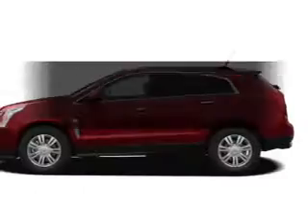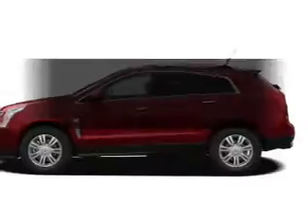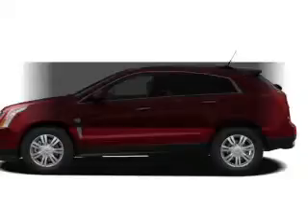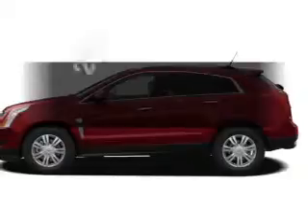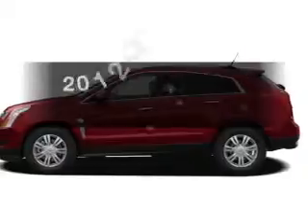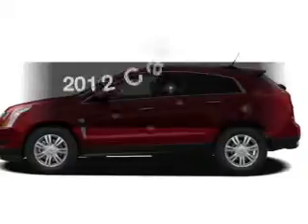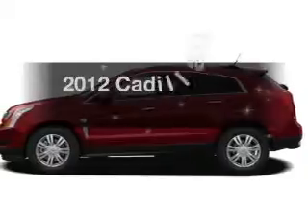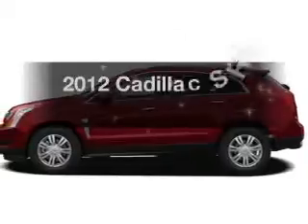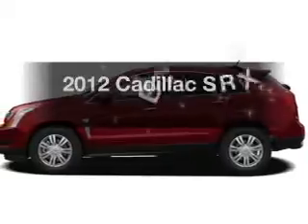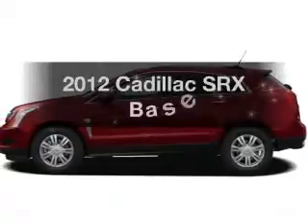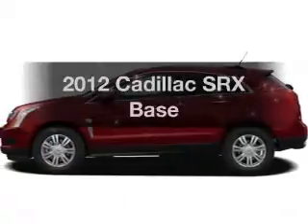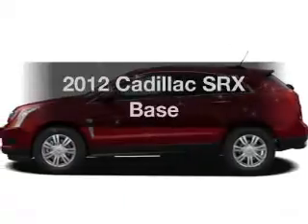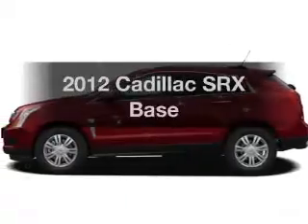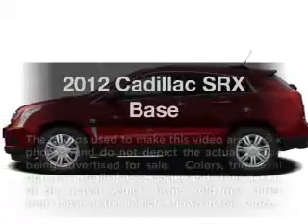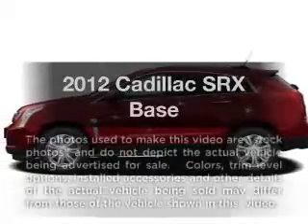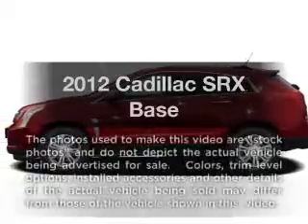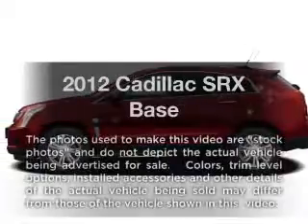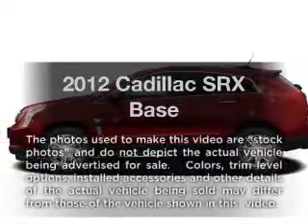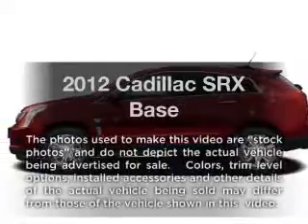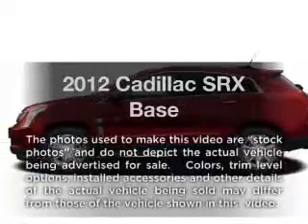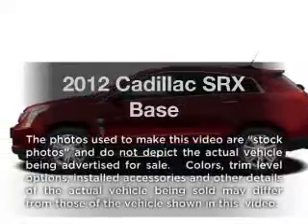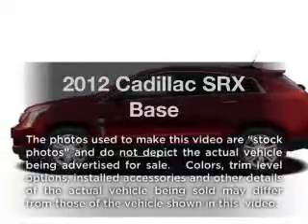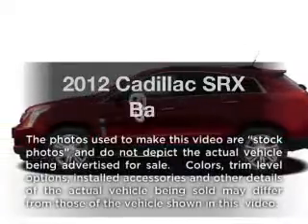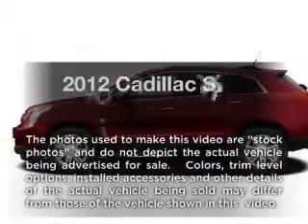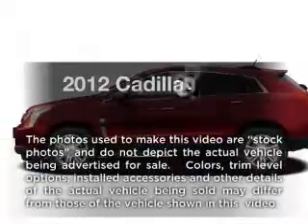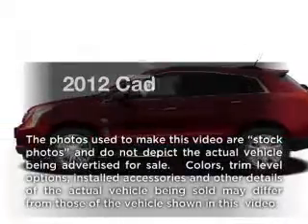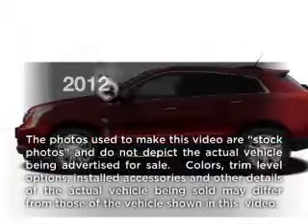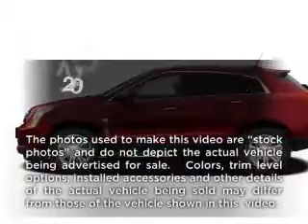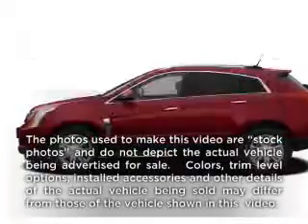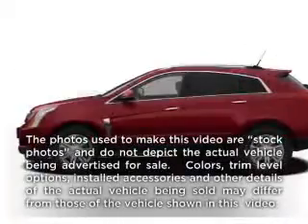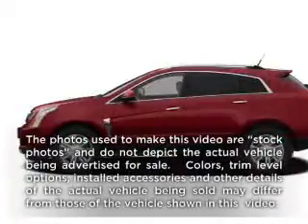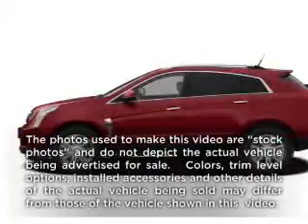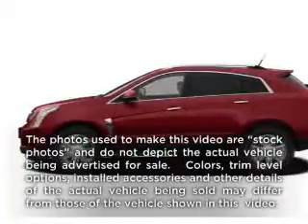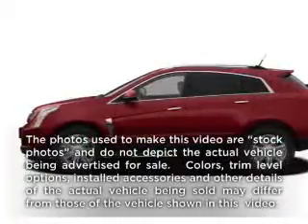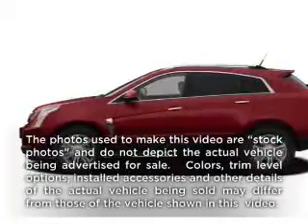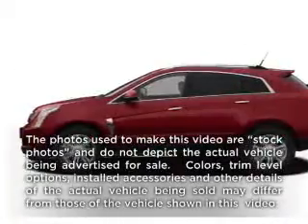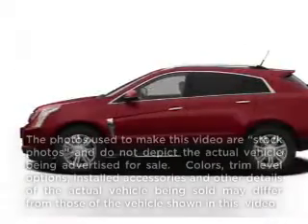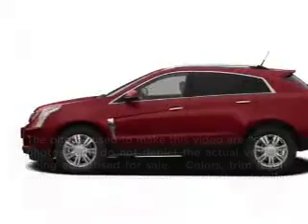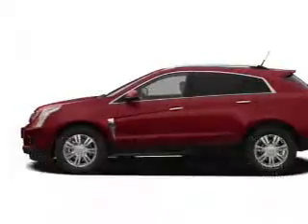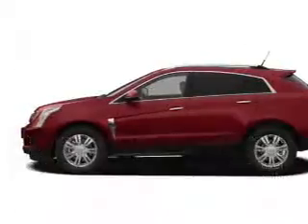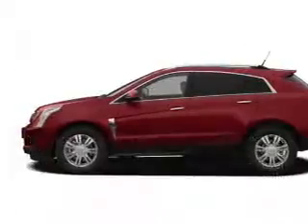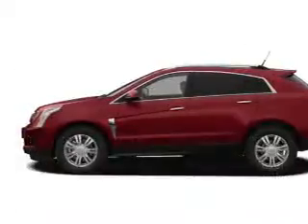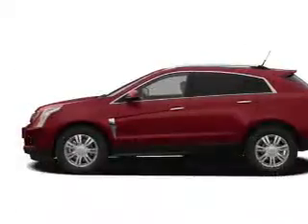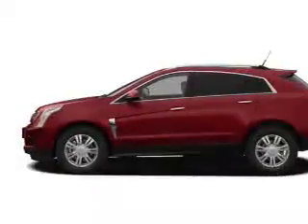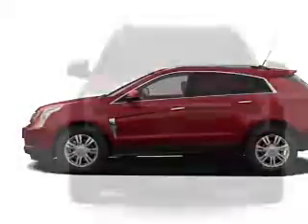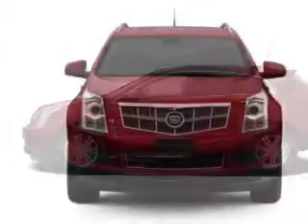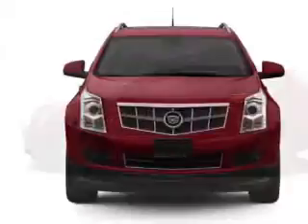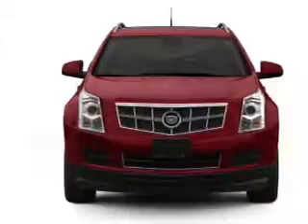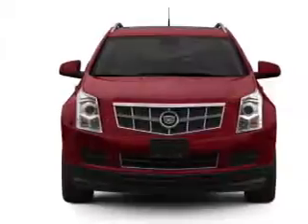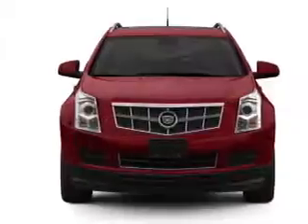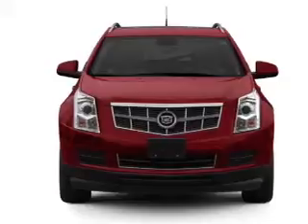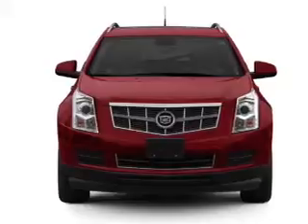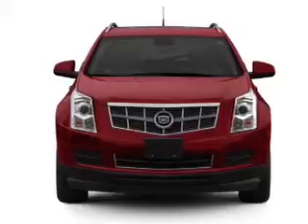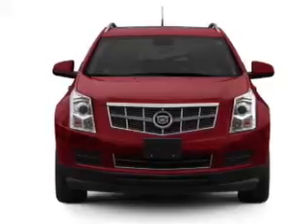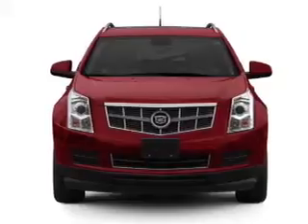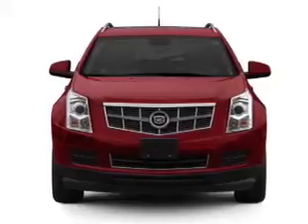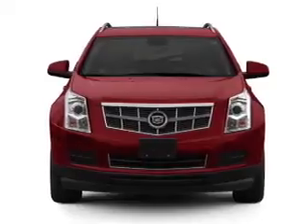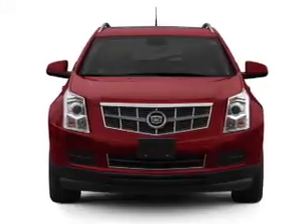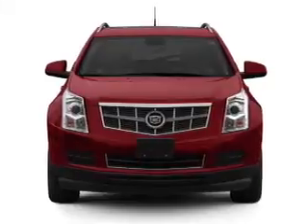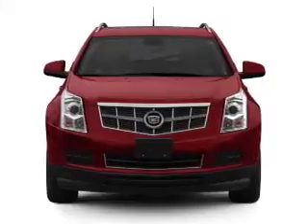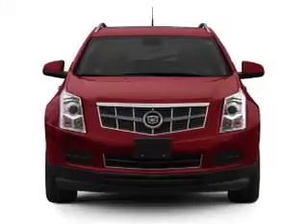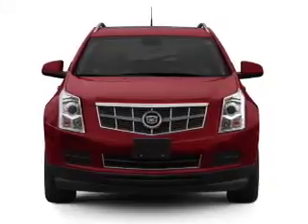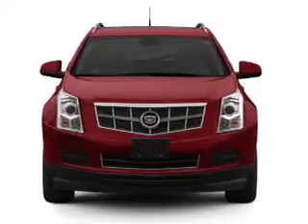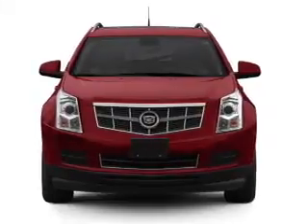Get noticed in this 2012 Cadillac SRX. If you're looking for an automobile with great attributes, look no further.